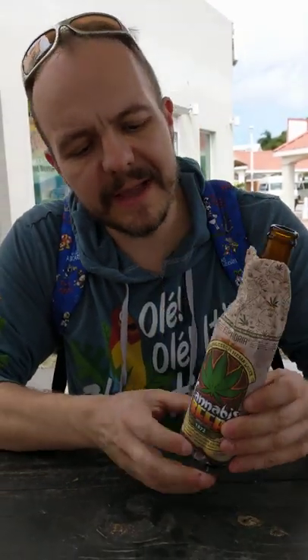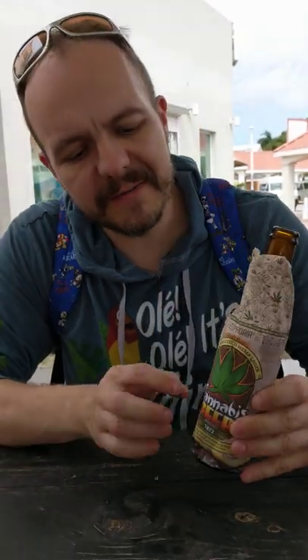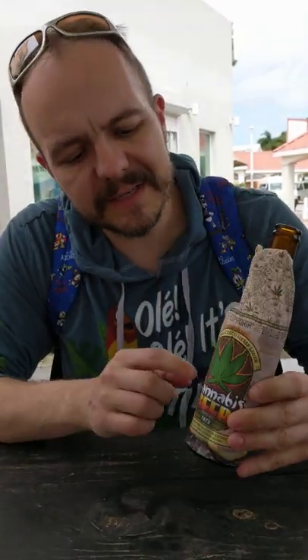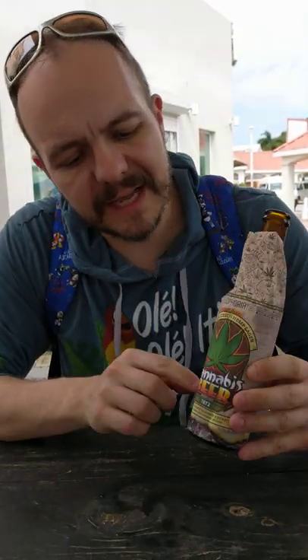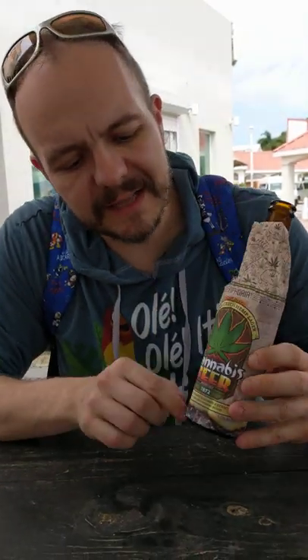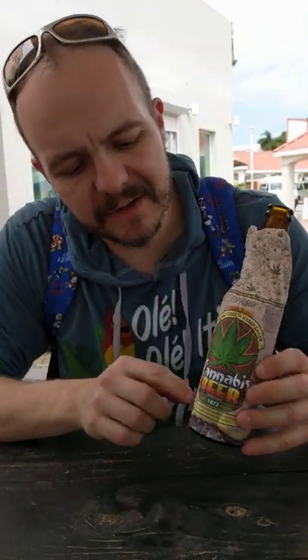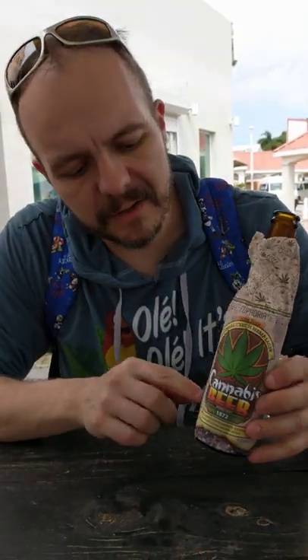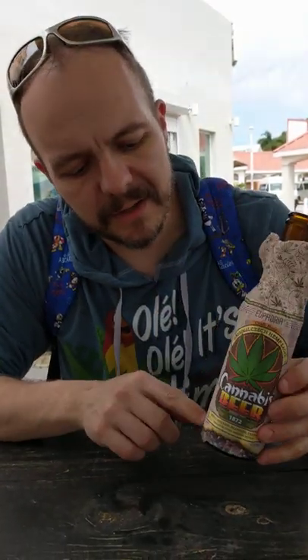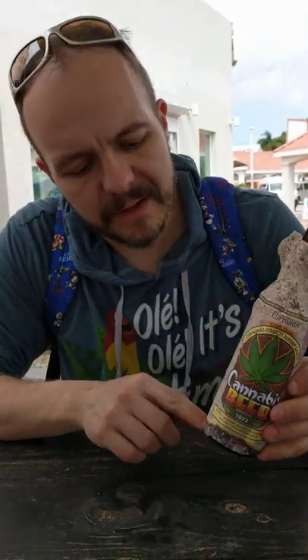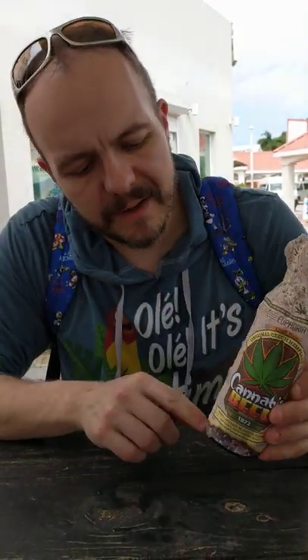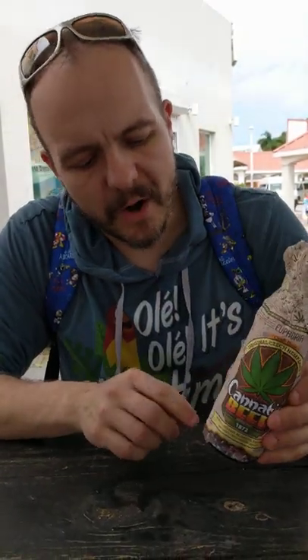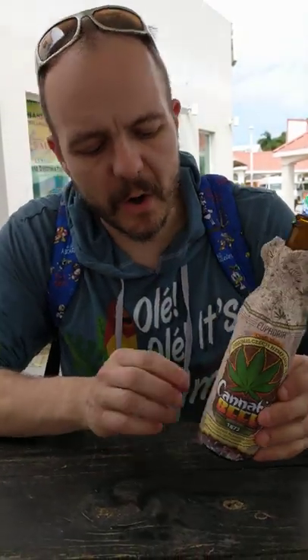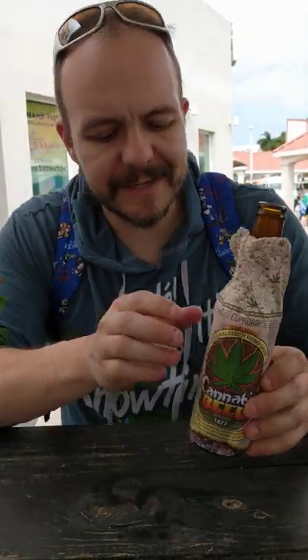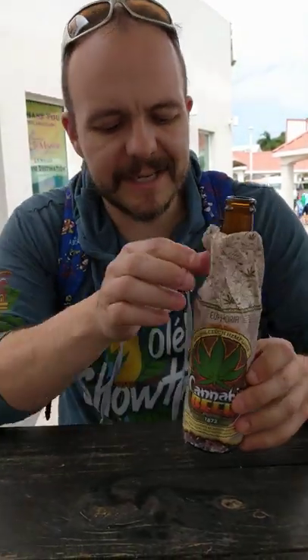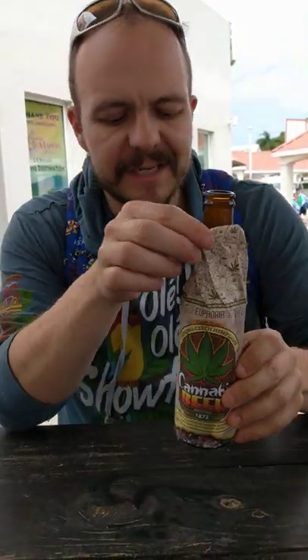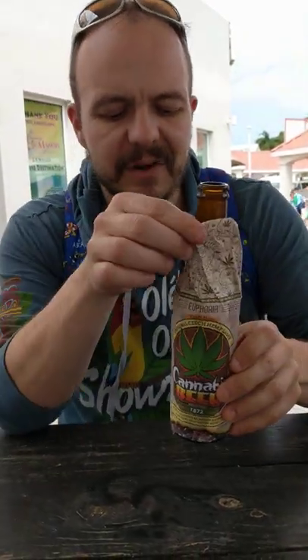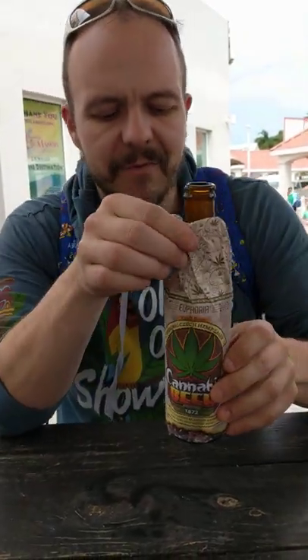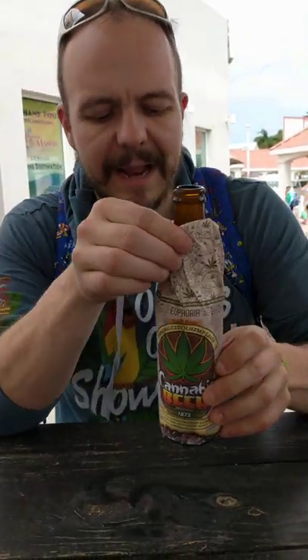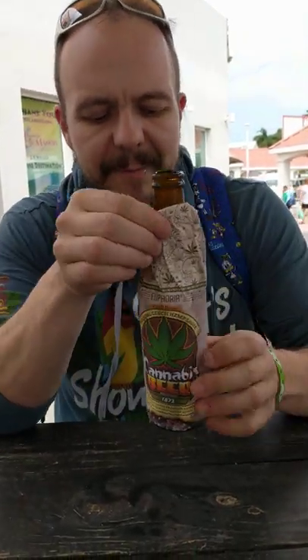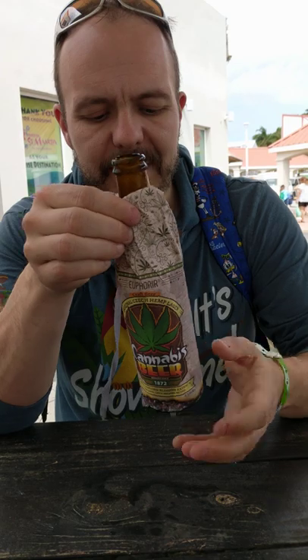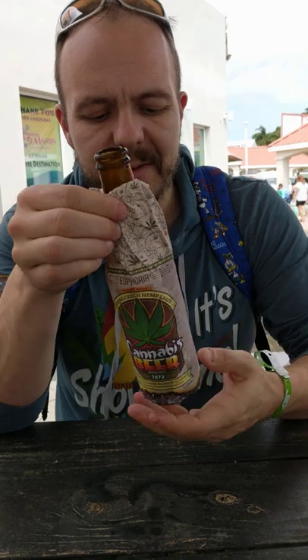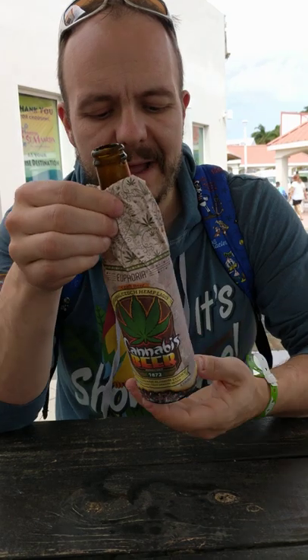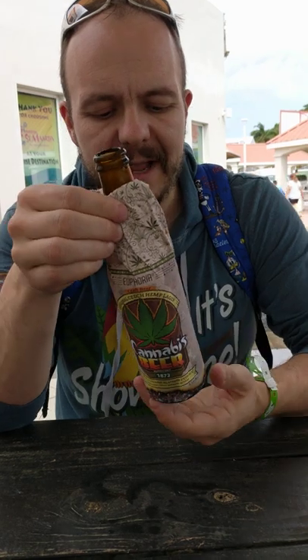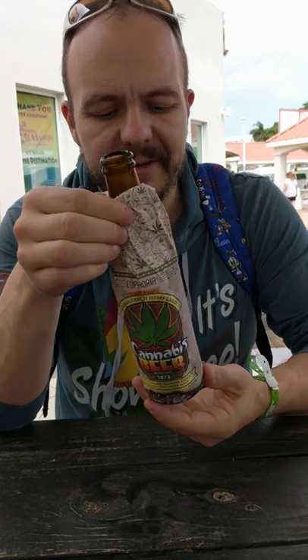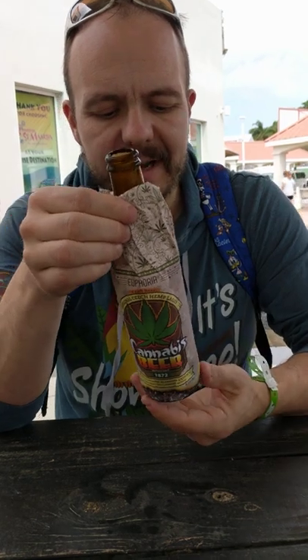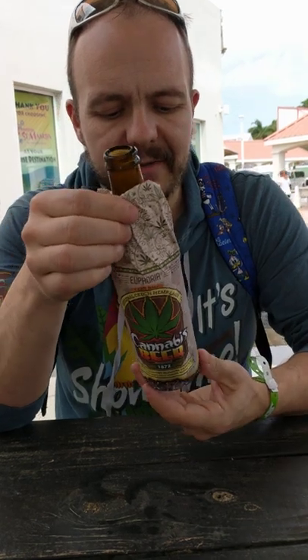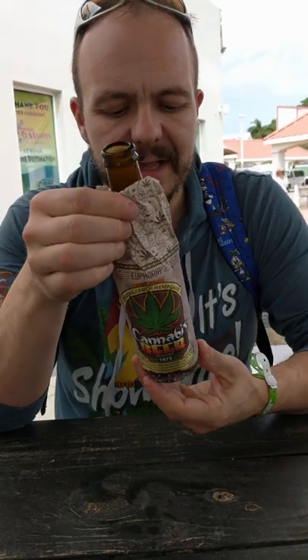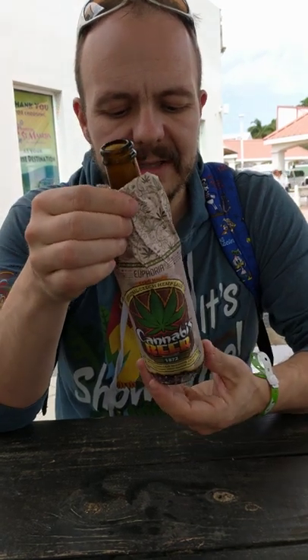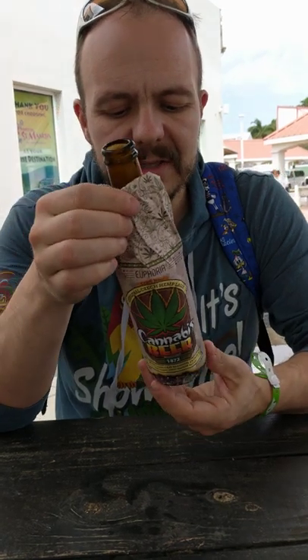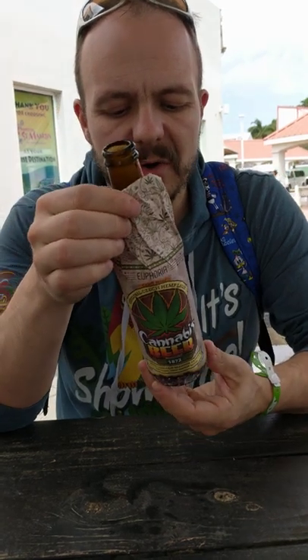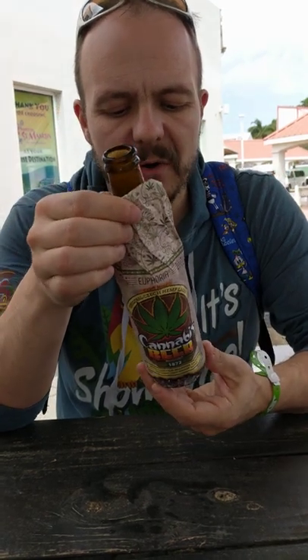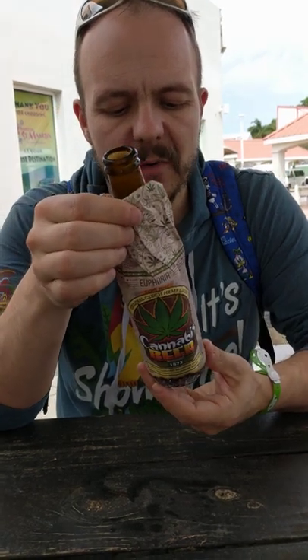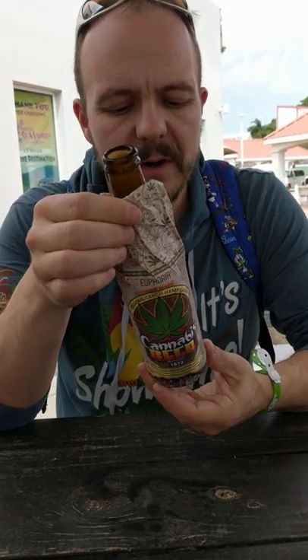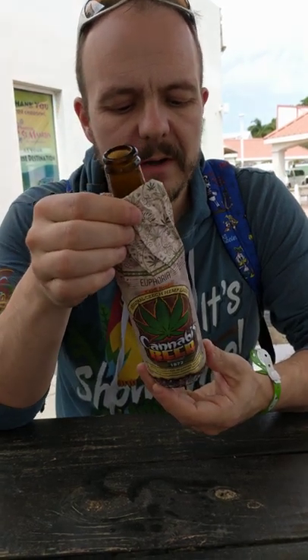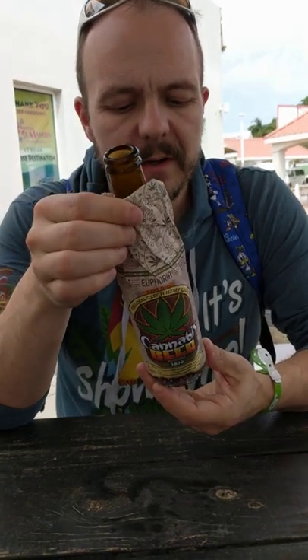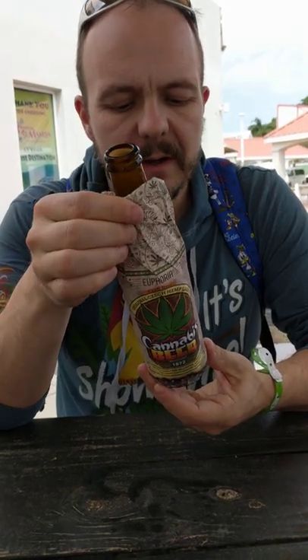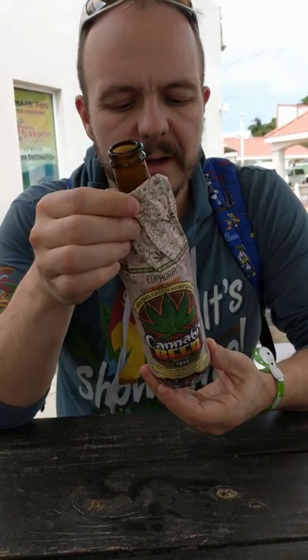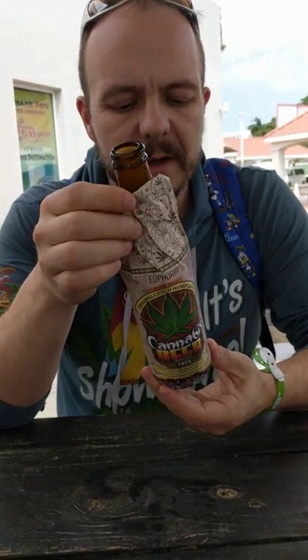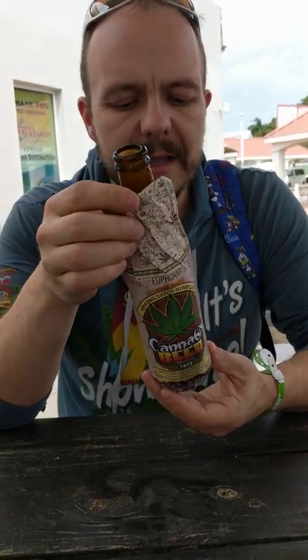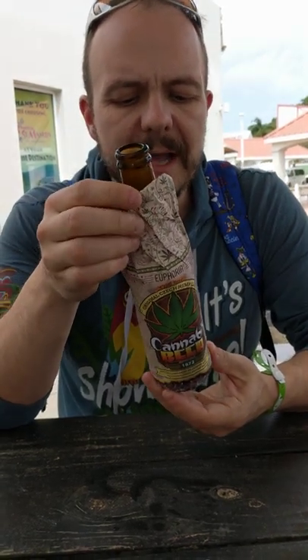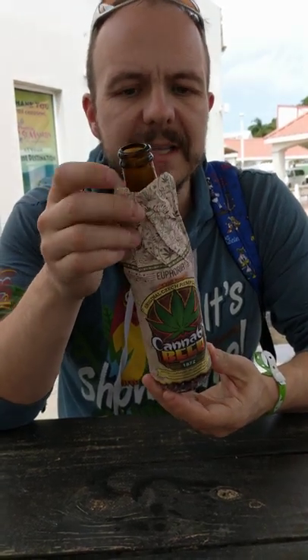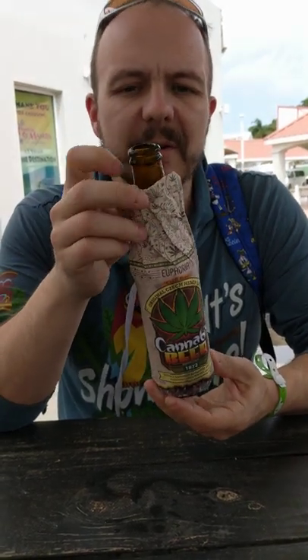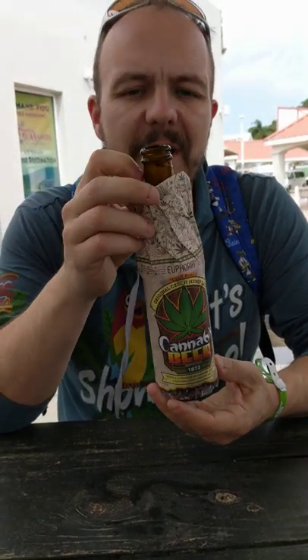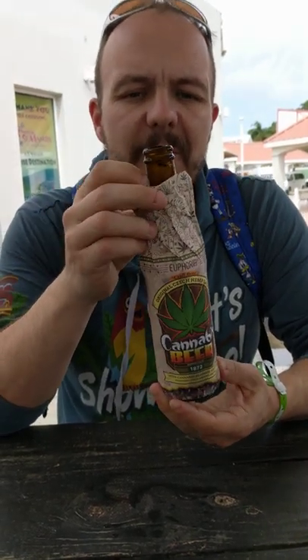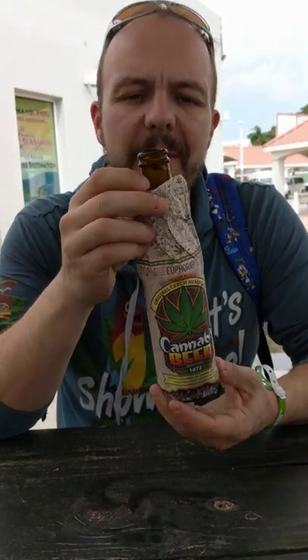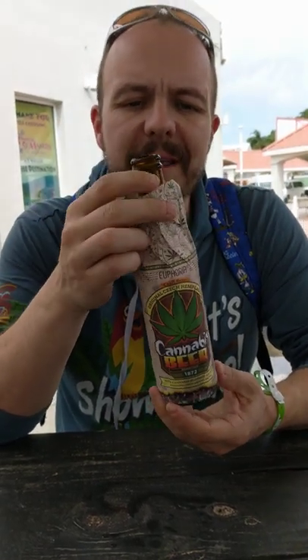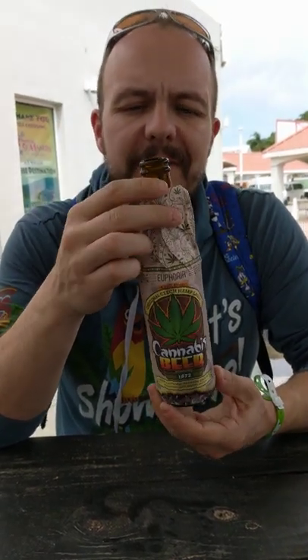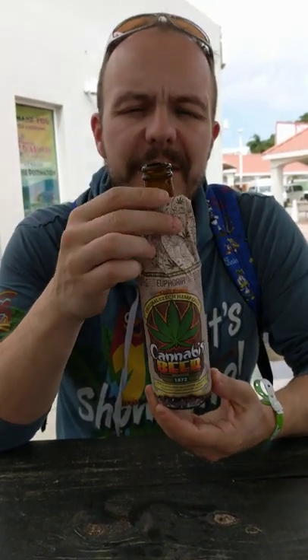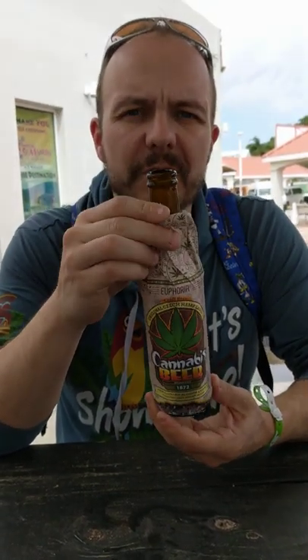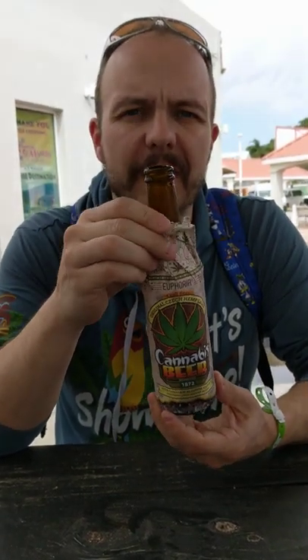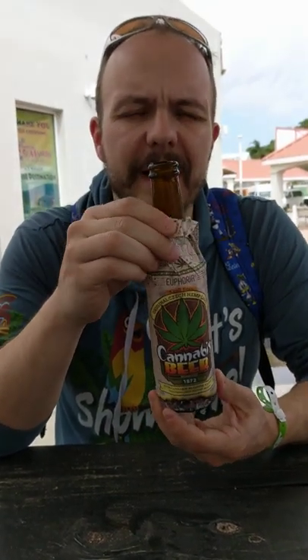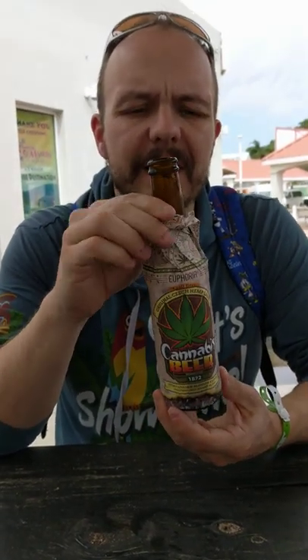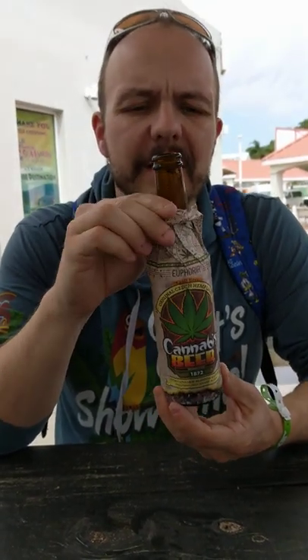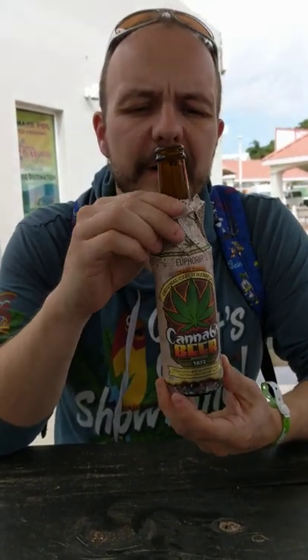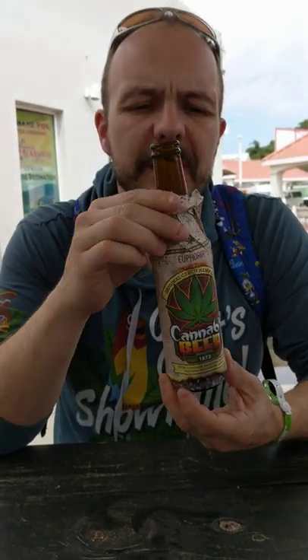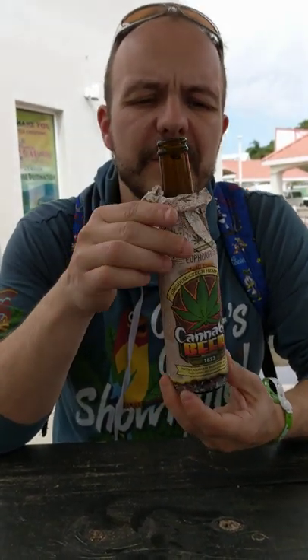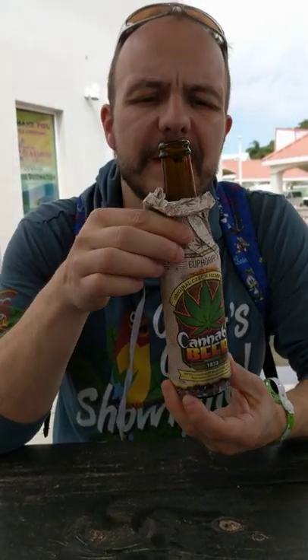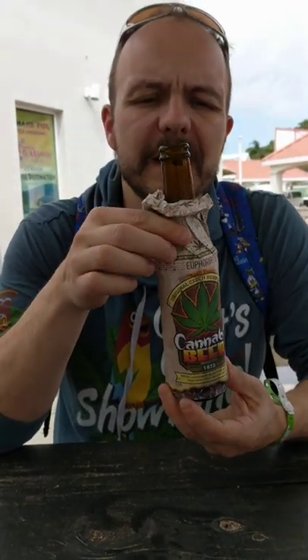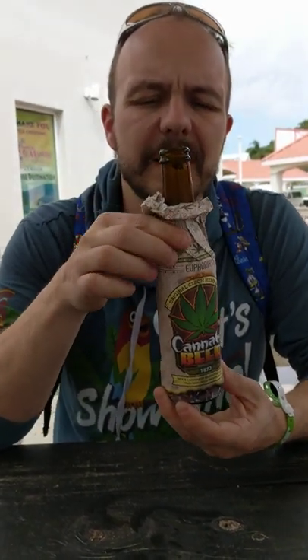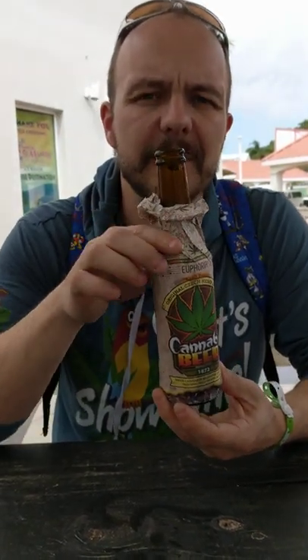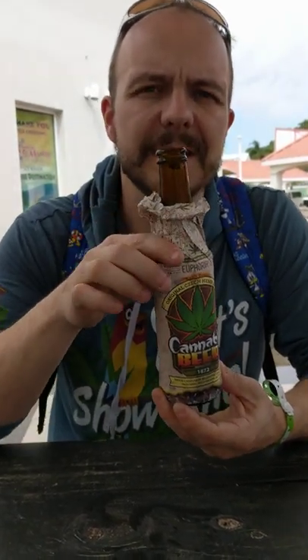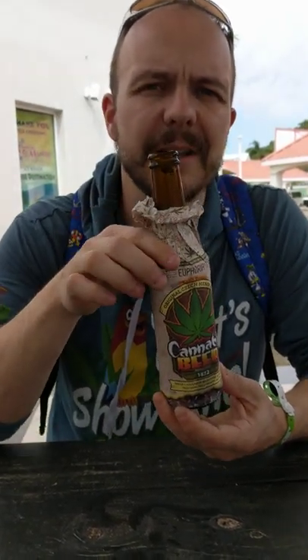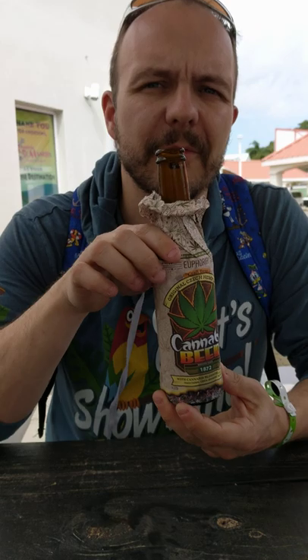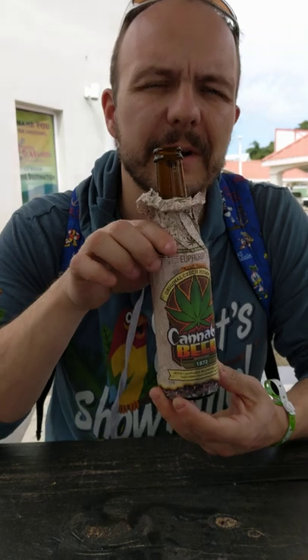They have this nice little artistic wrap on the back of it. It's a little bit unique, a little bit different, so I thought we would give it a try.